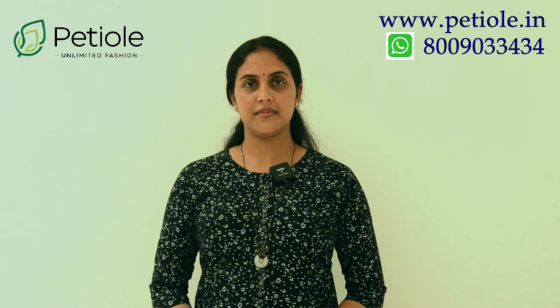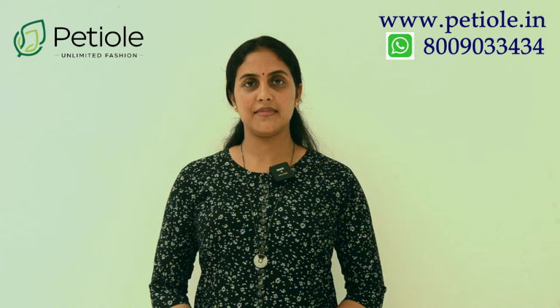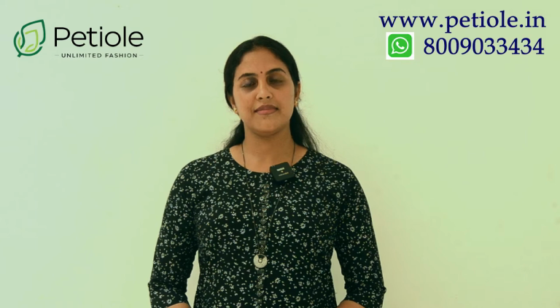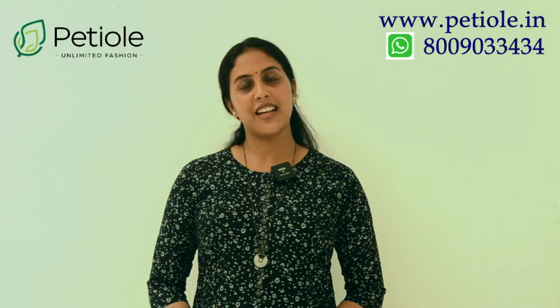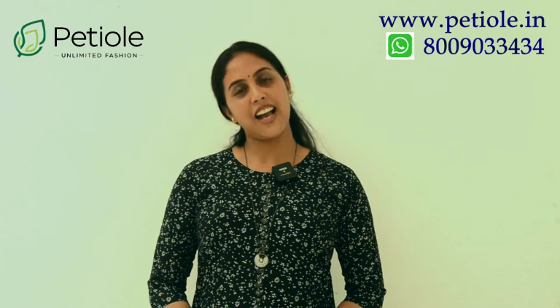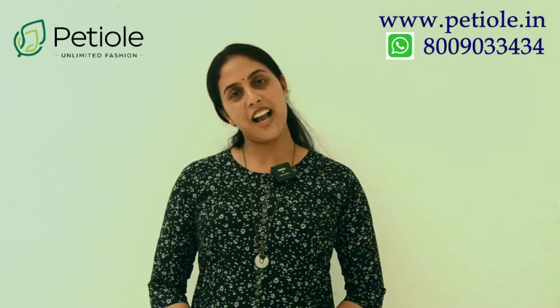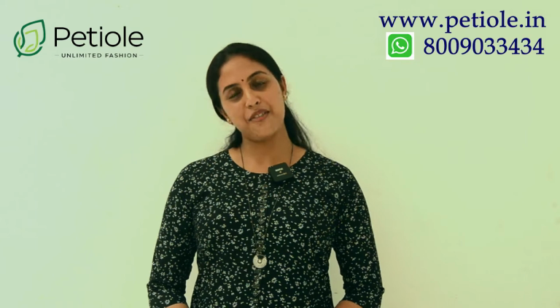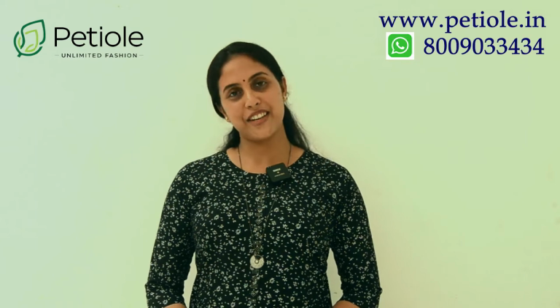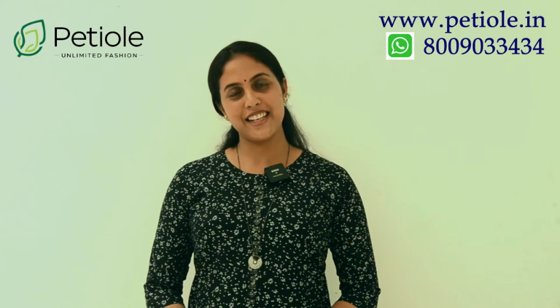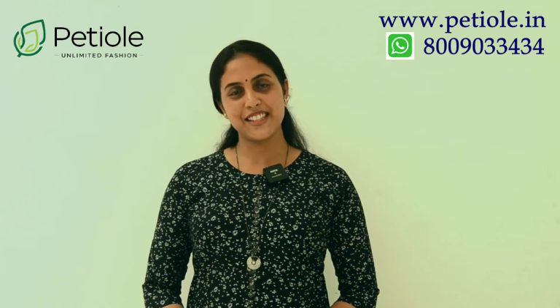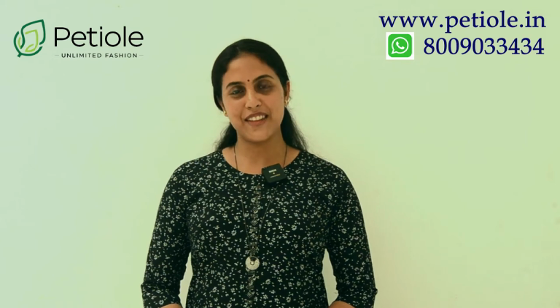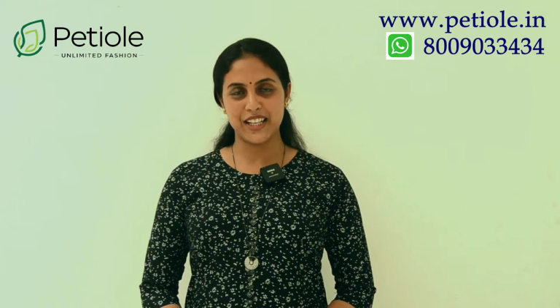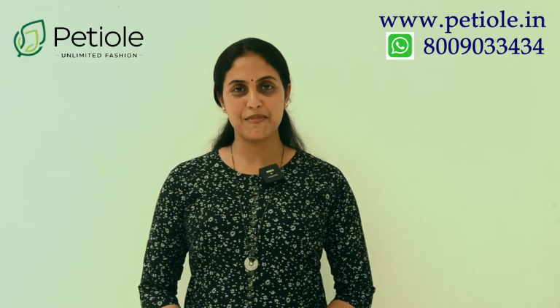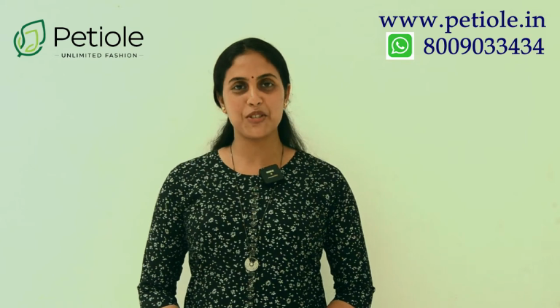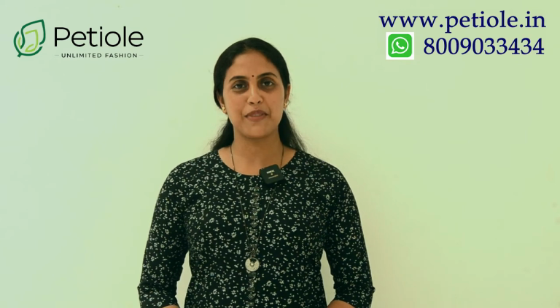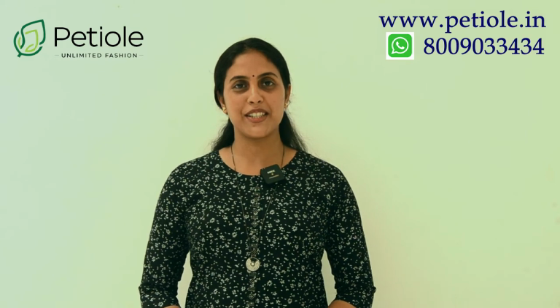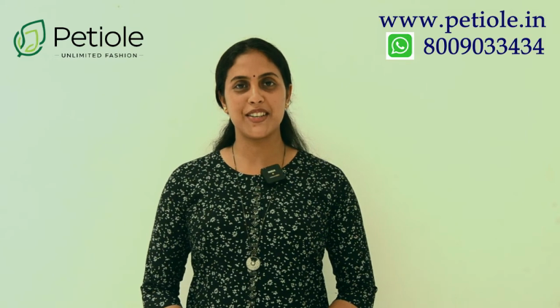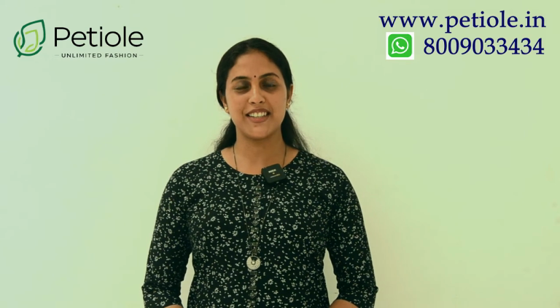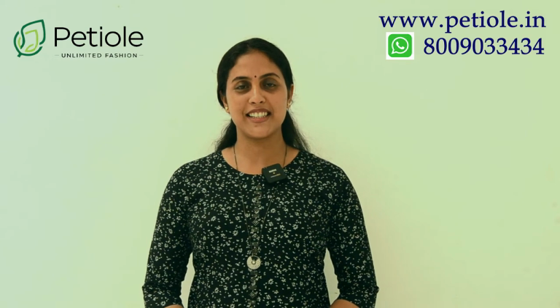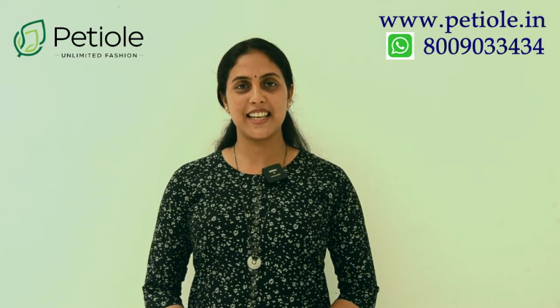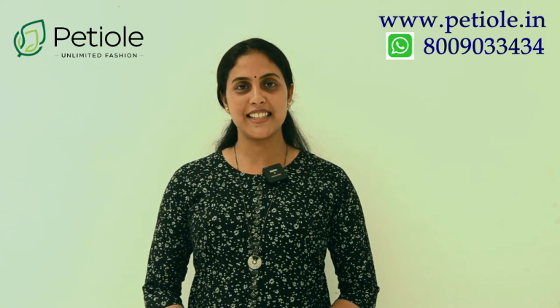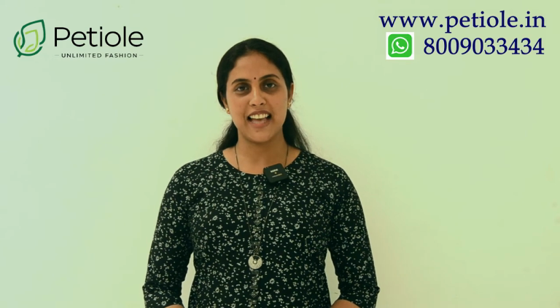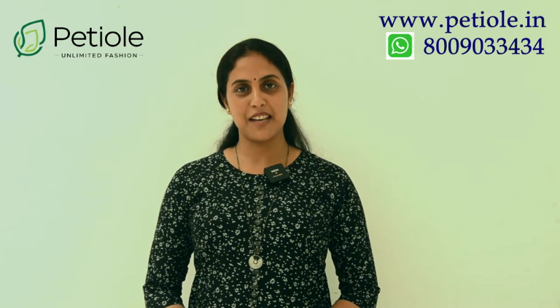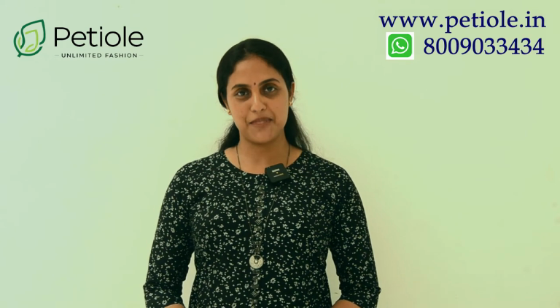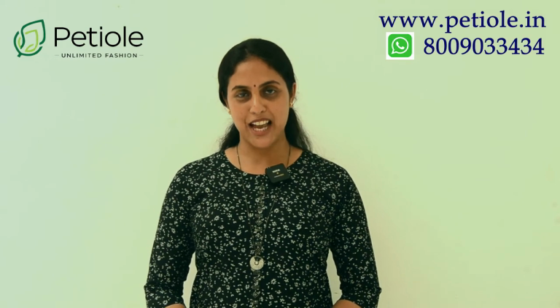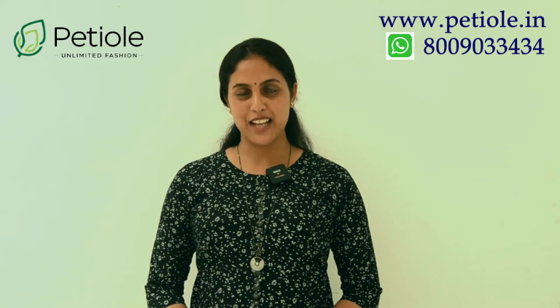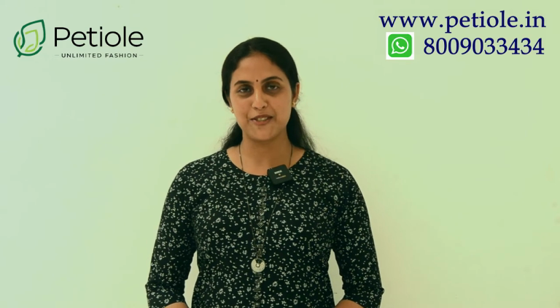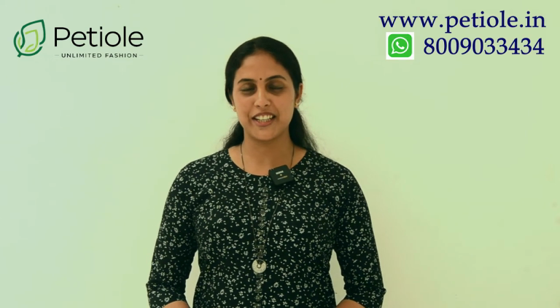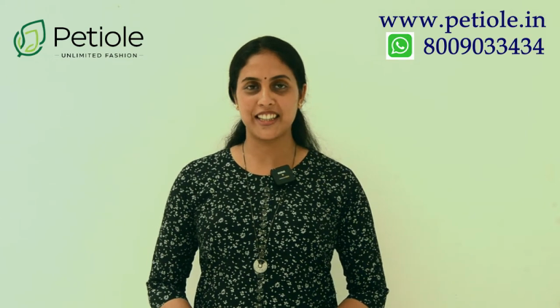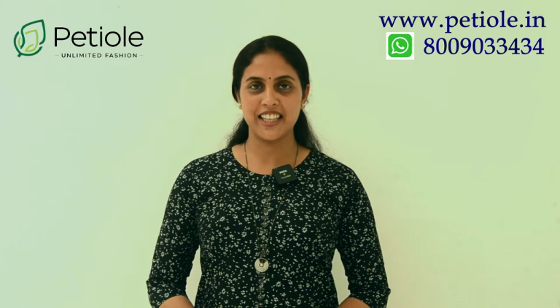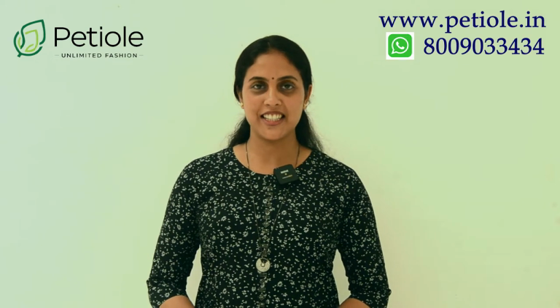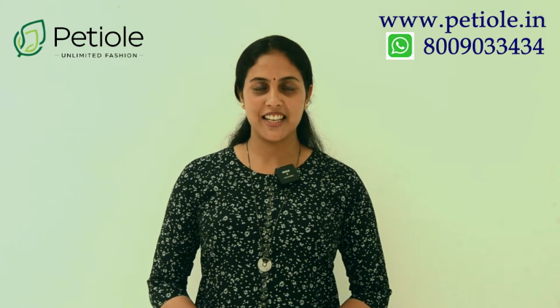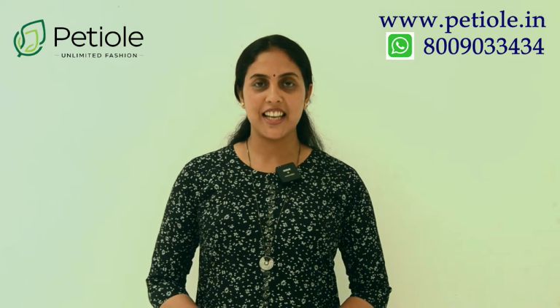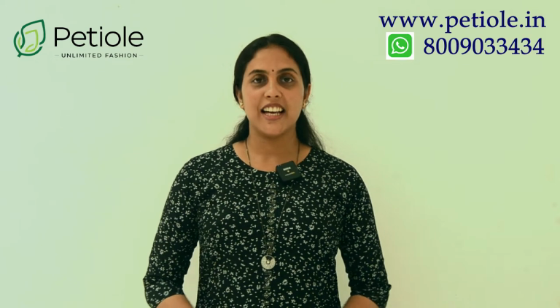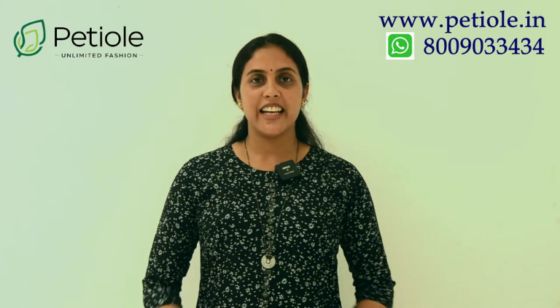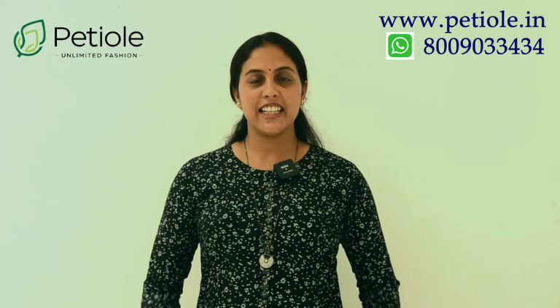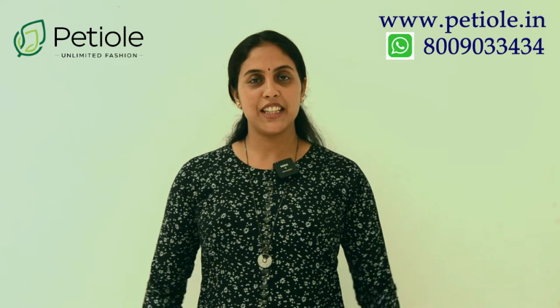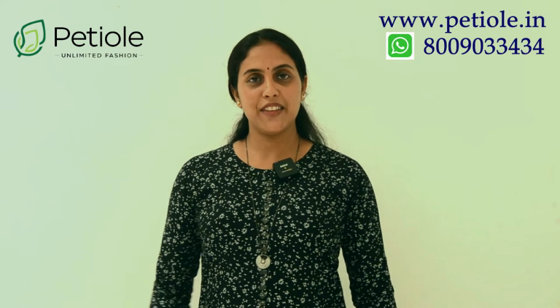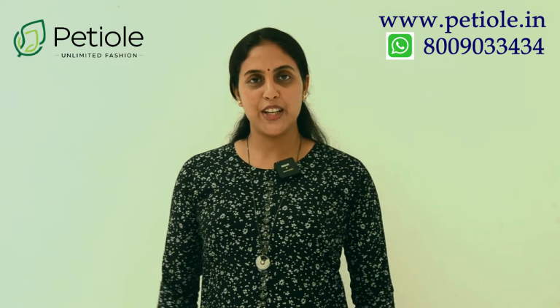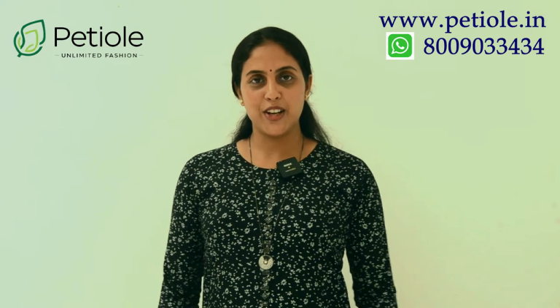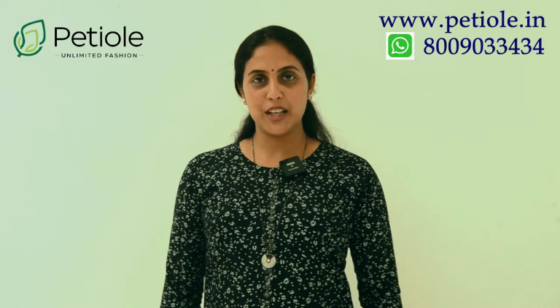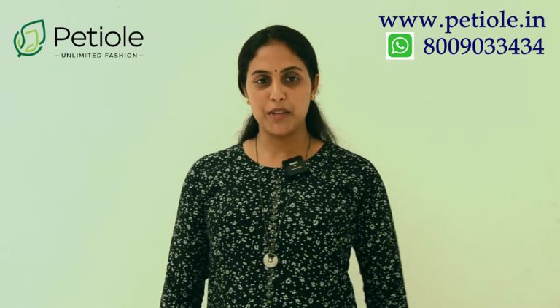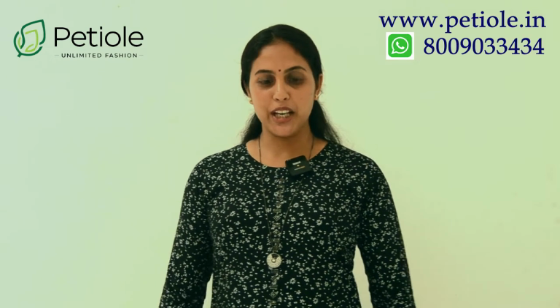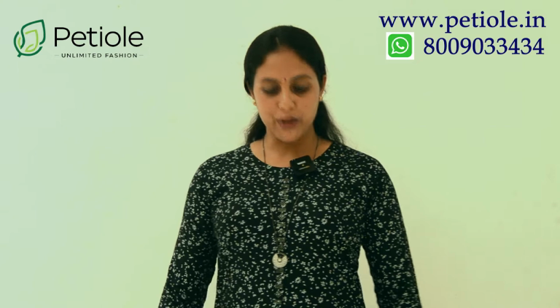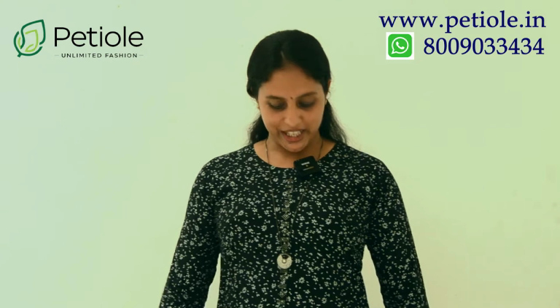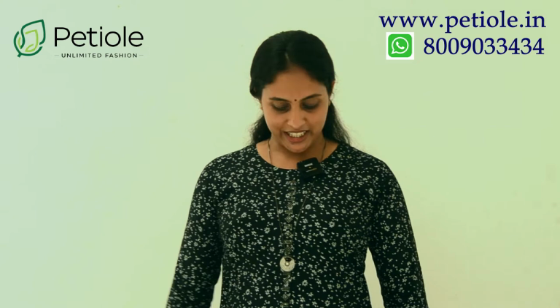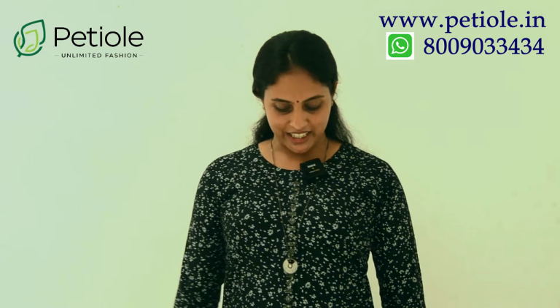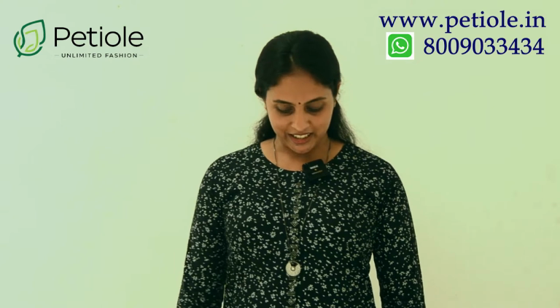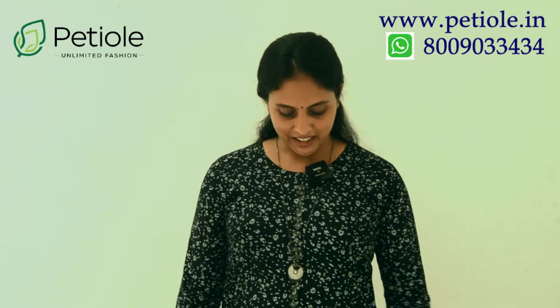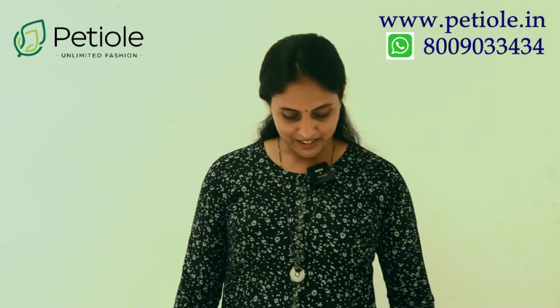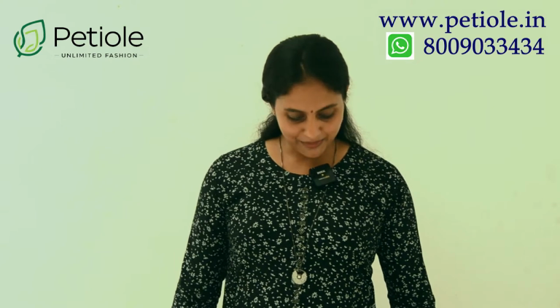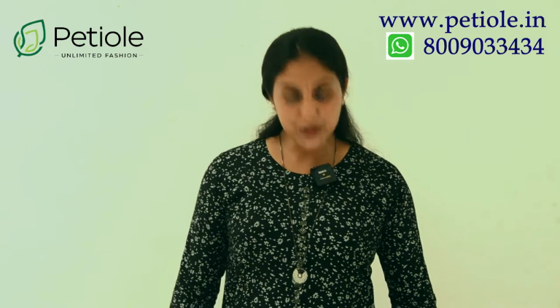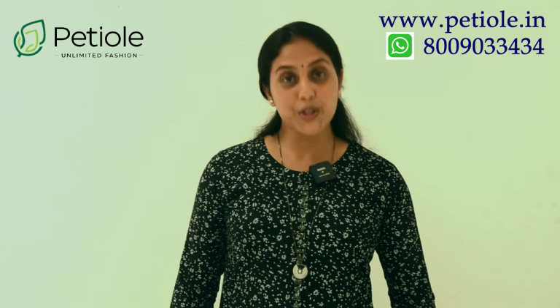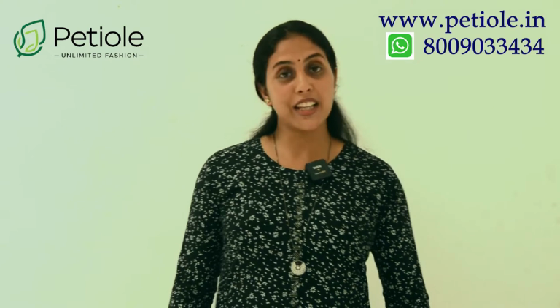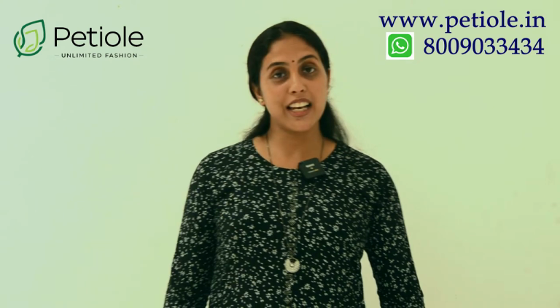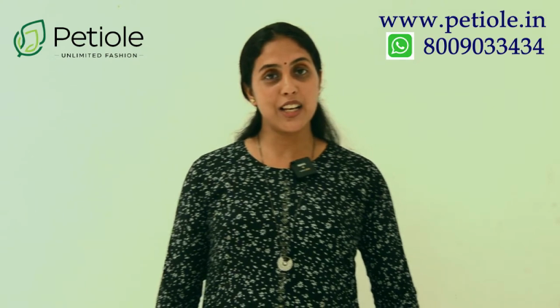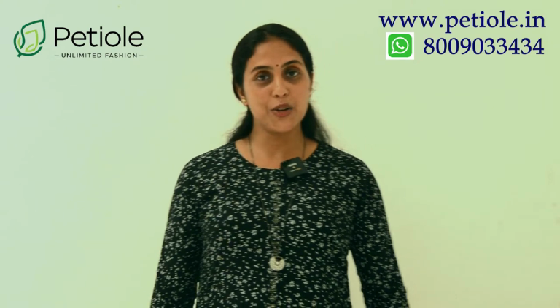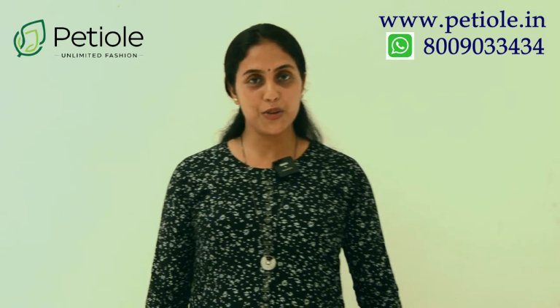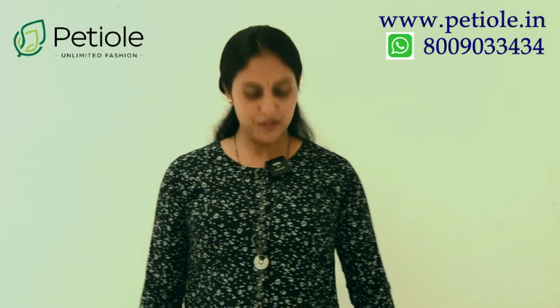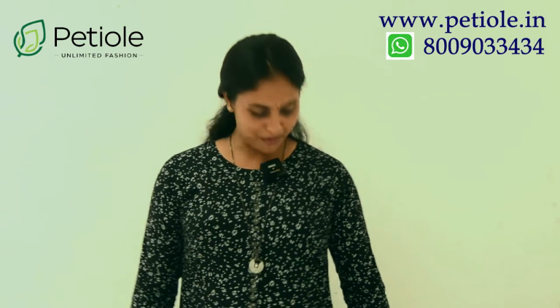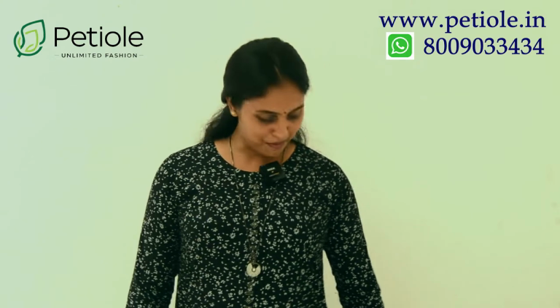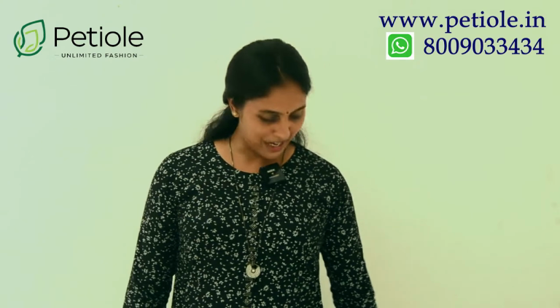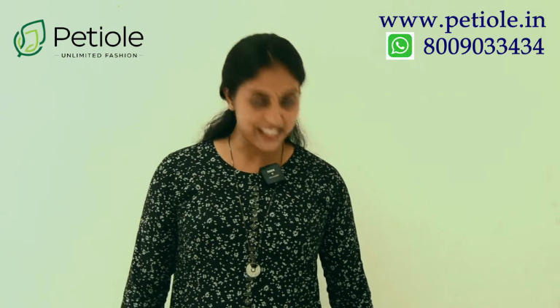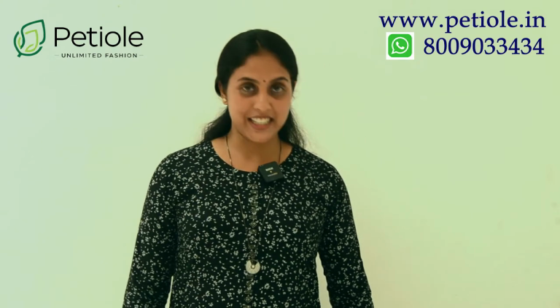Hi Friends! Welcome to Petriol Designs. I am Shalu Rathish. In this video, we have a great pattern.